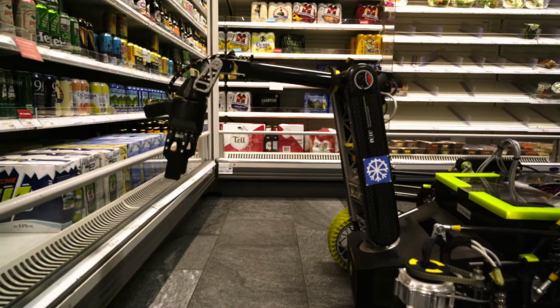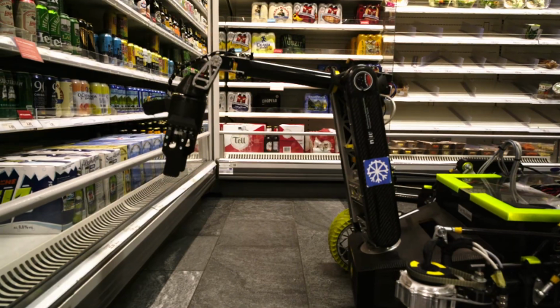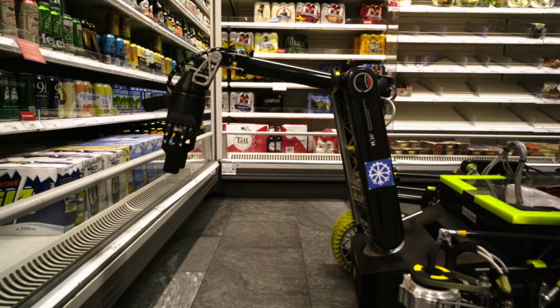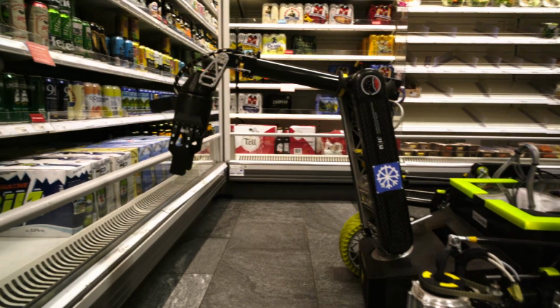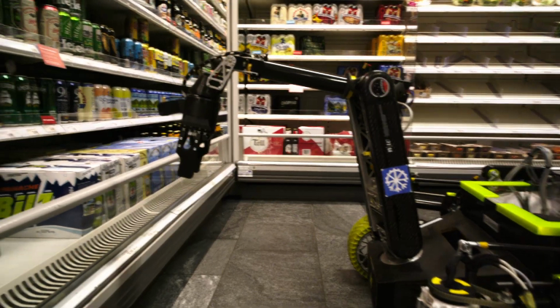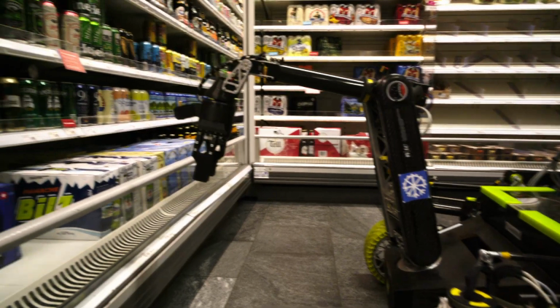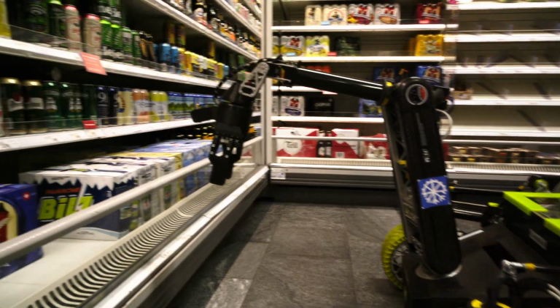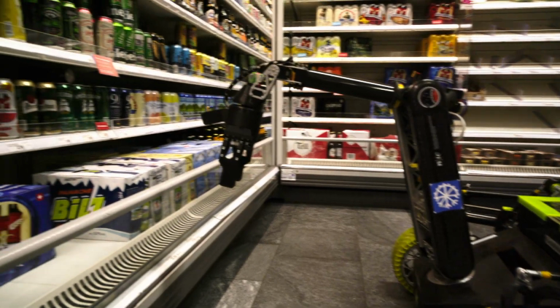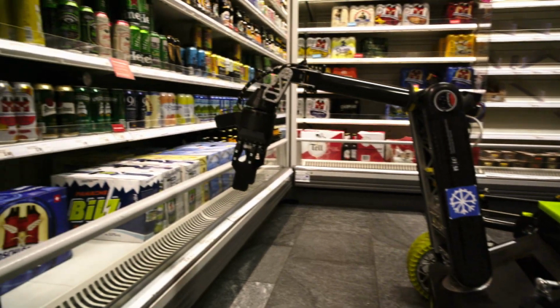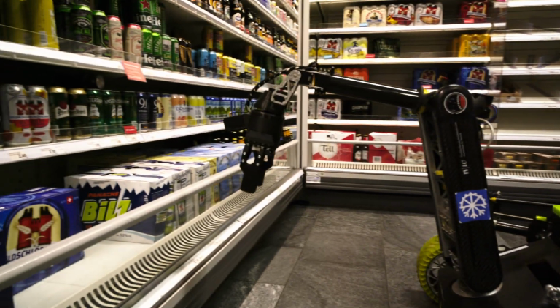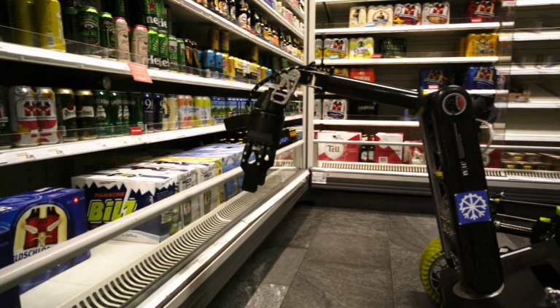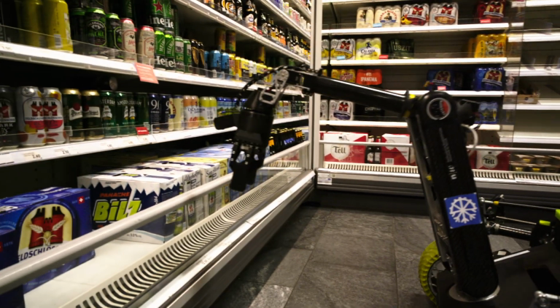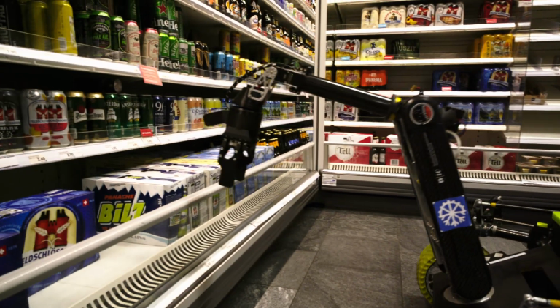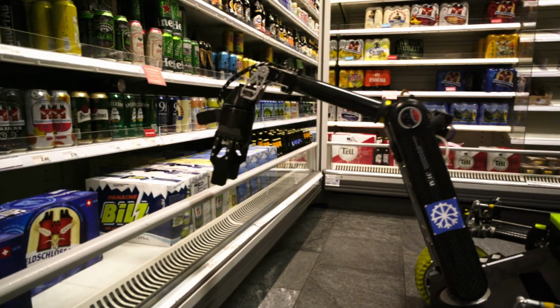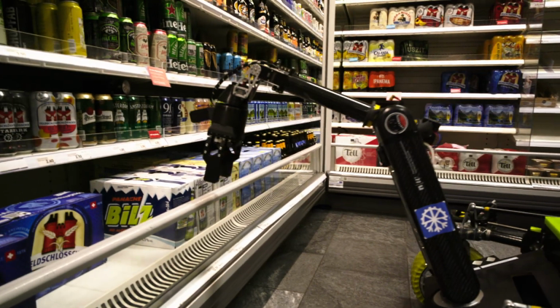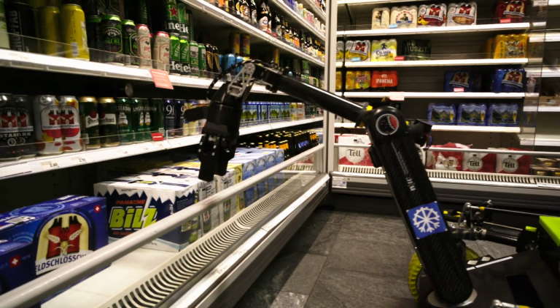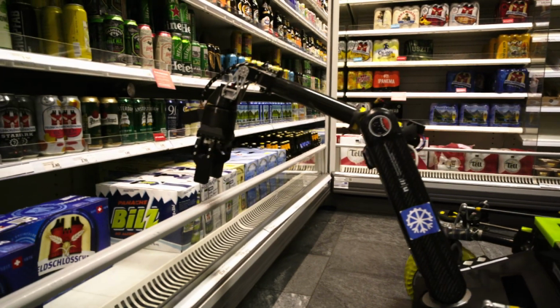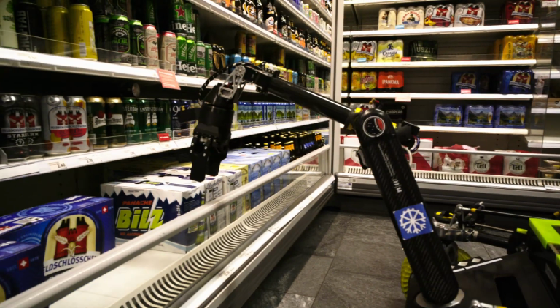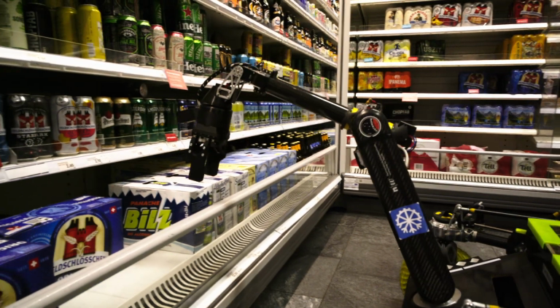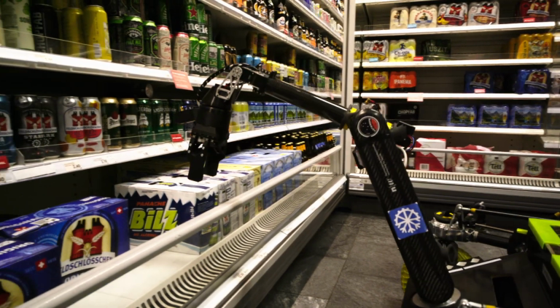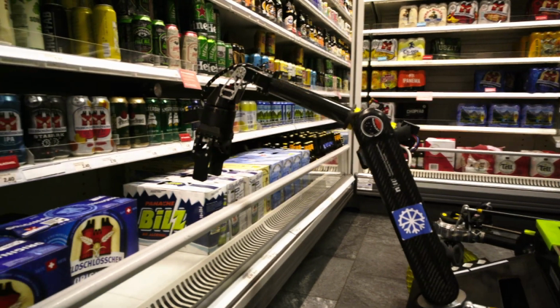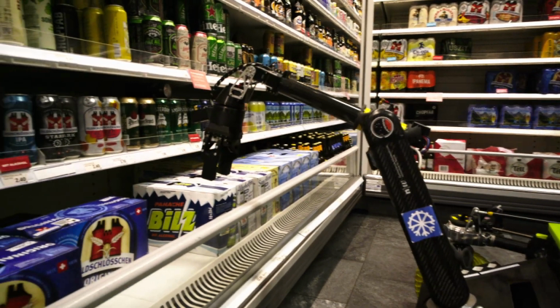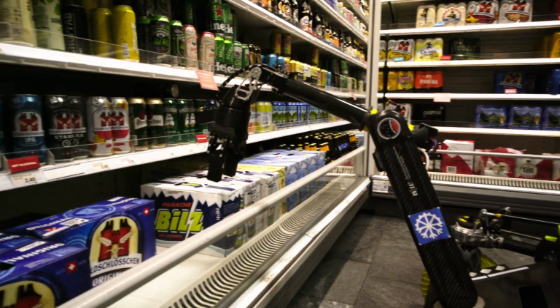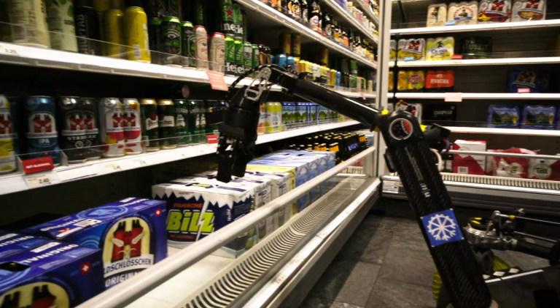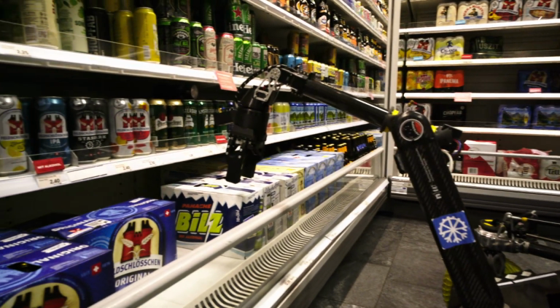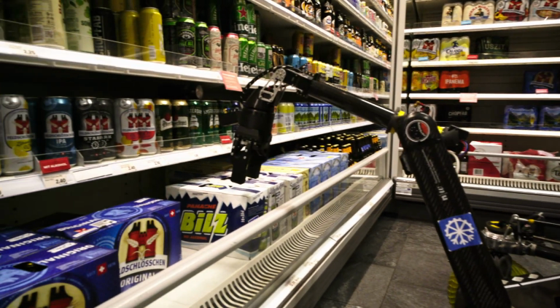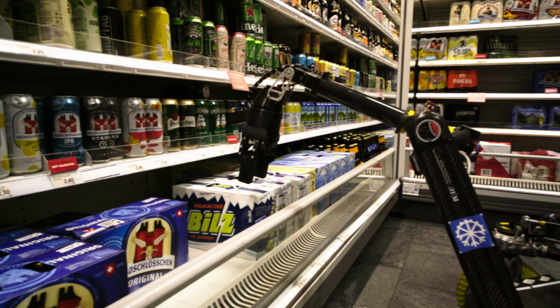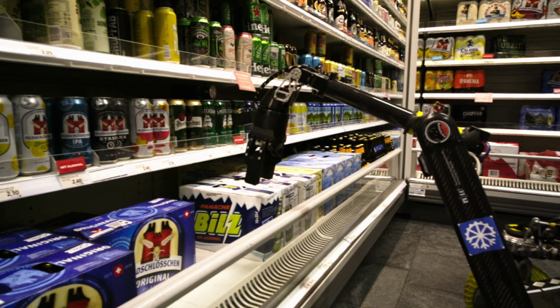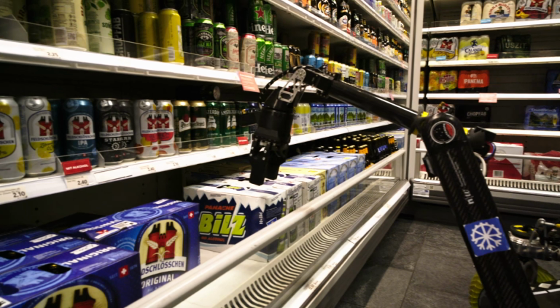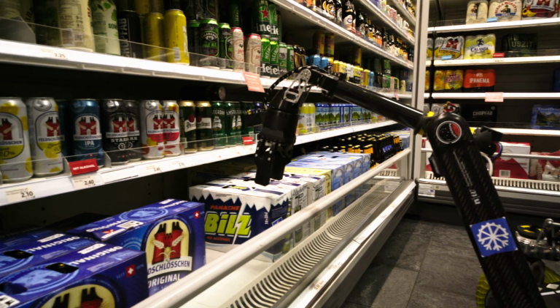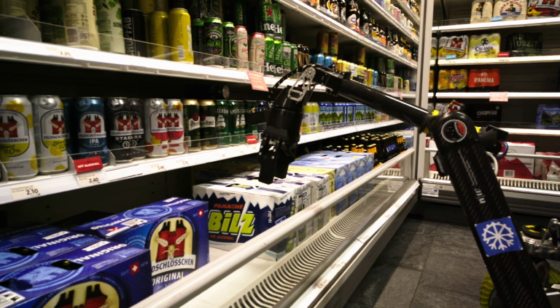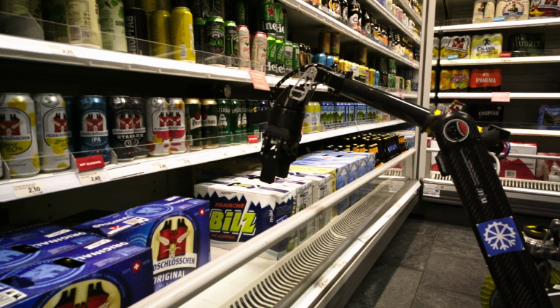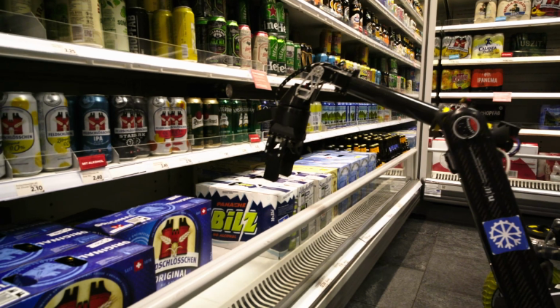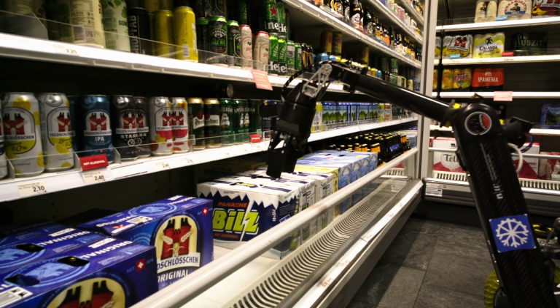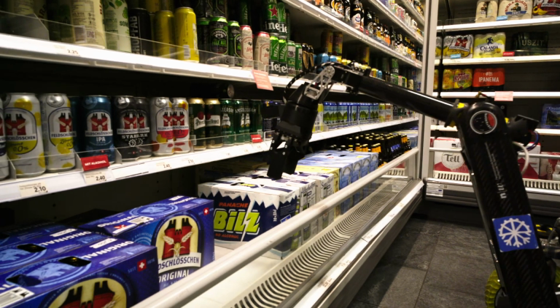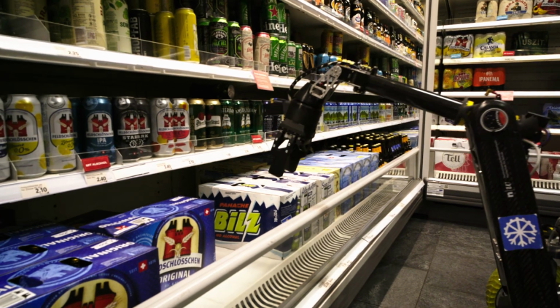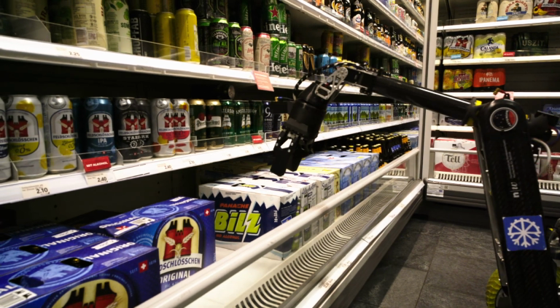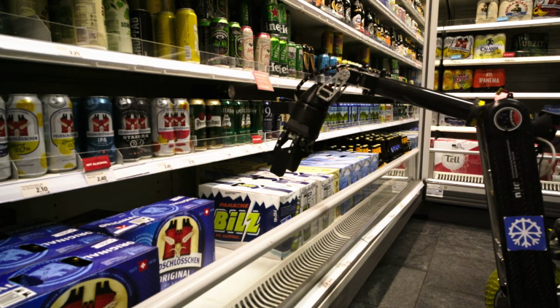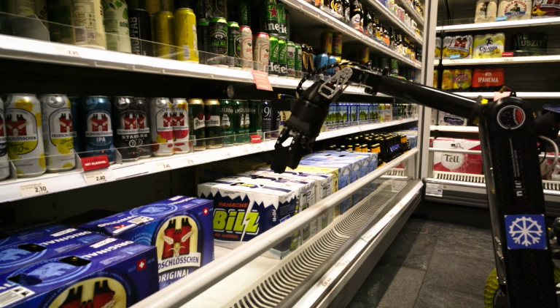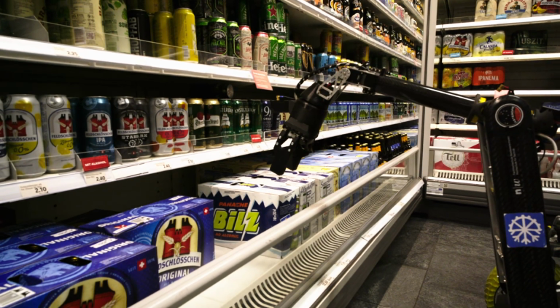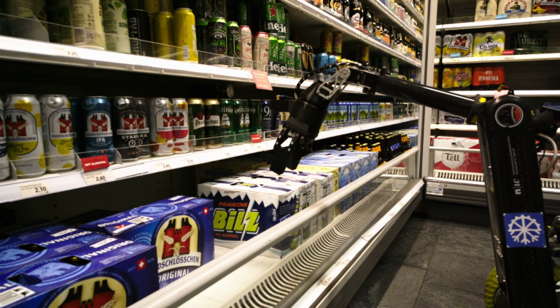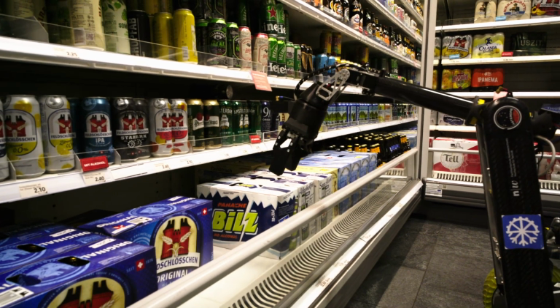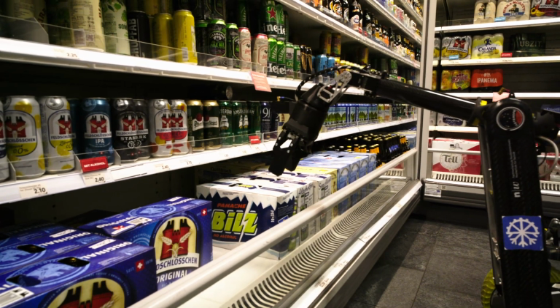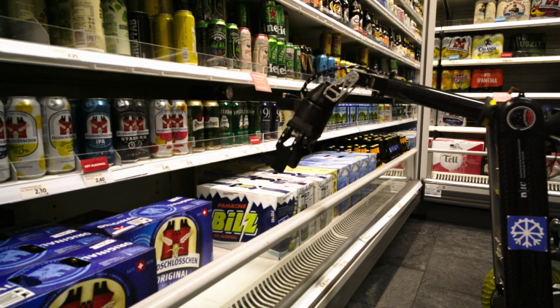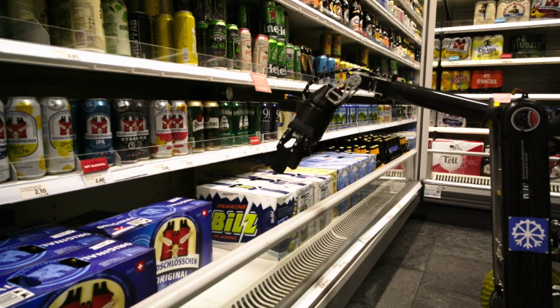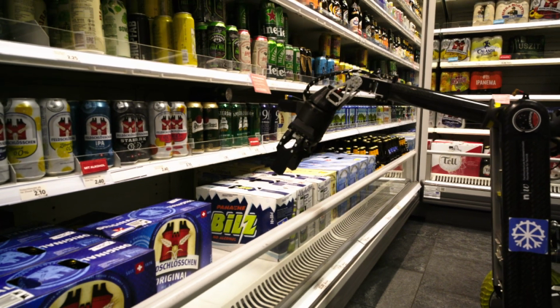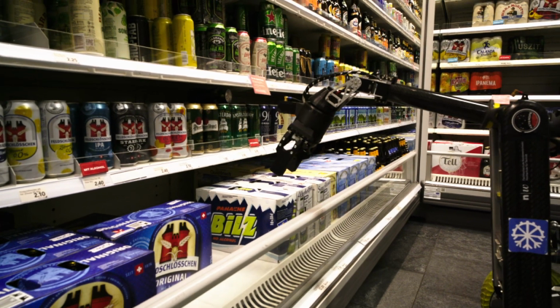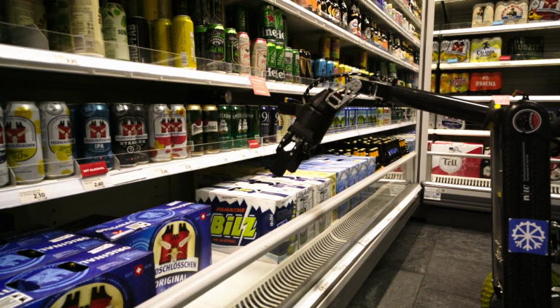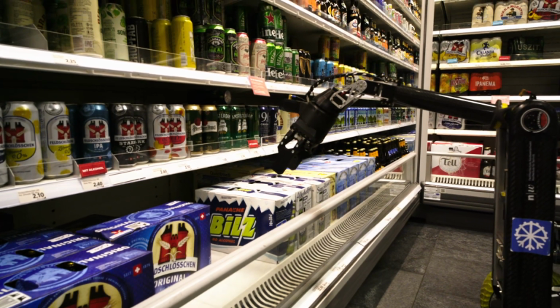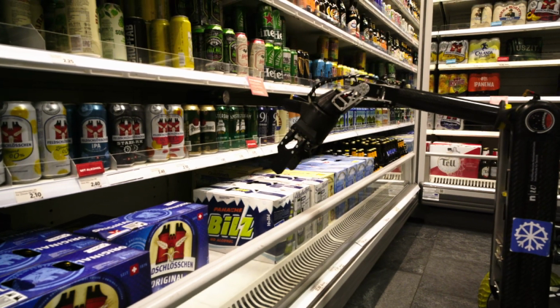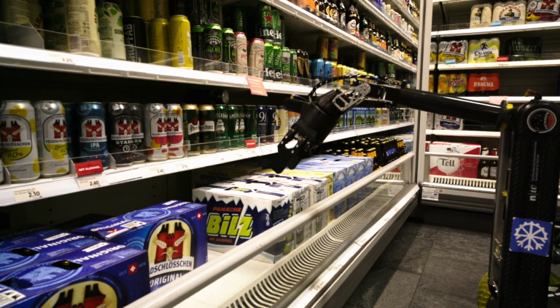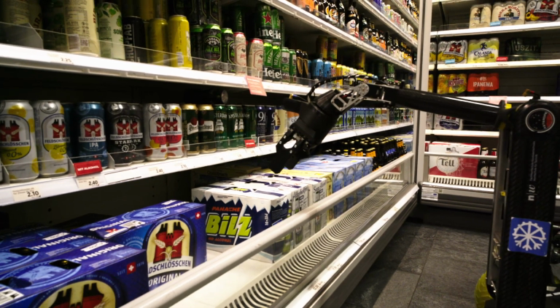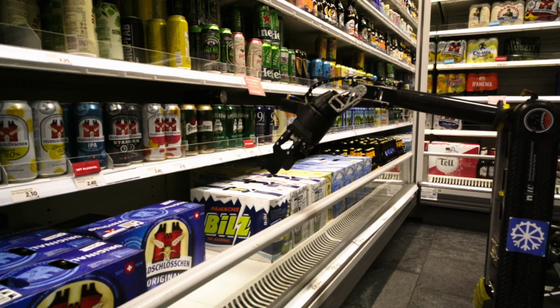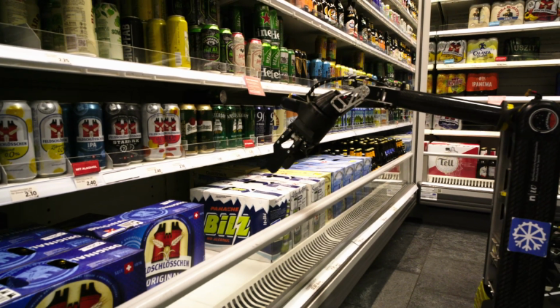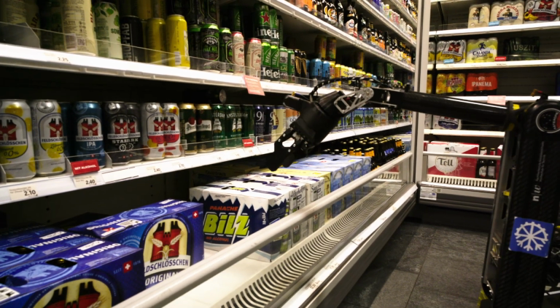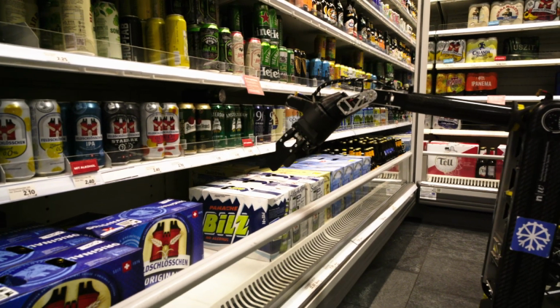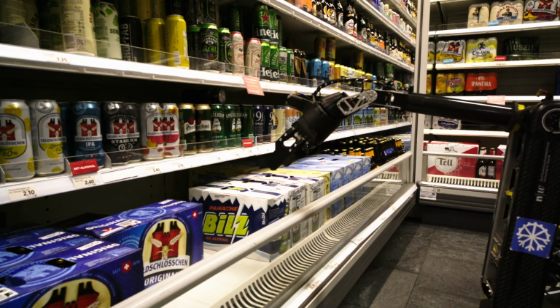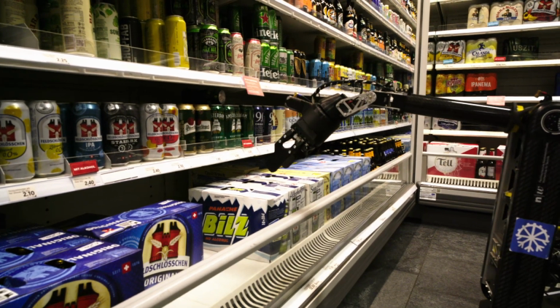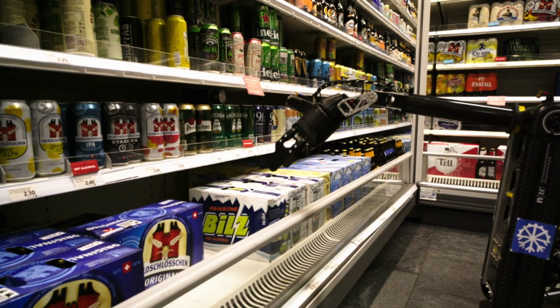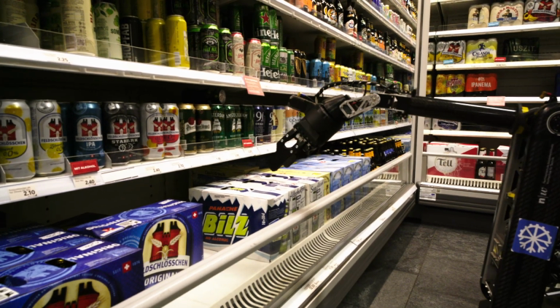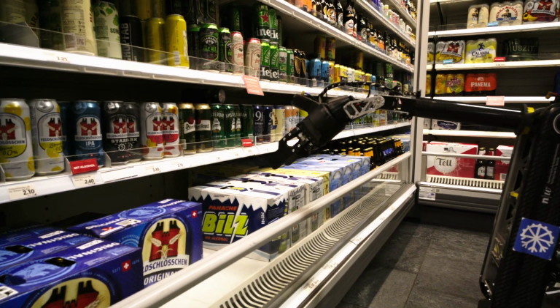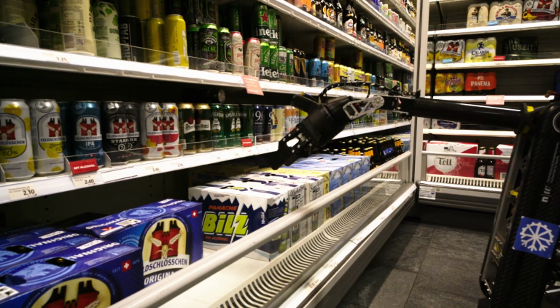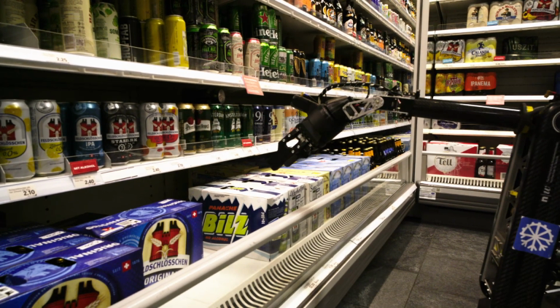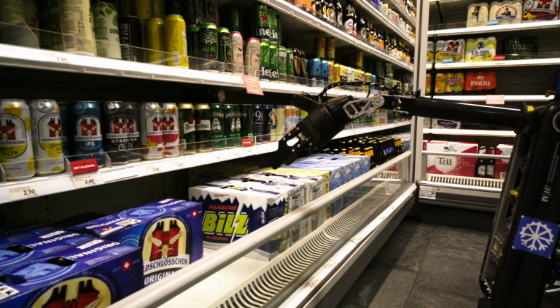After a long work day we need a refreshment — luckily our manipulator can reach the better beer at our local supermarket.